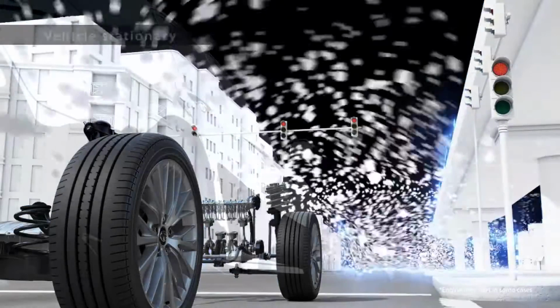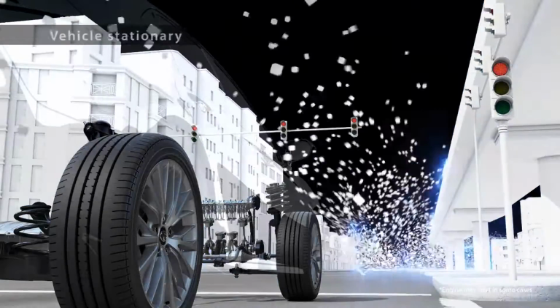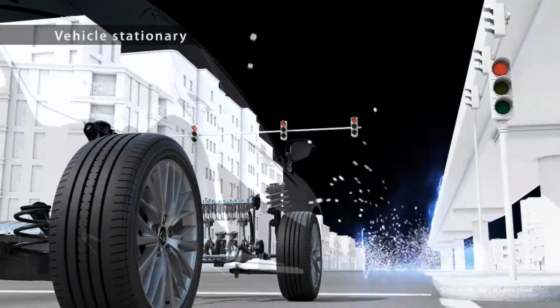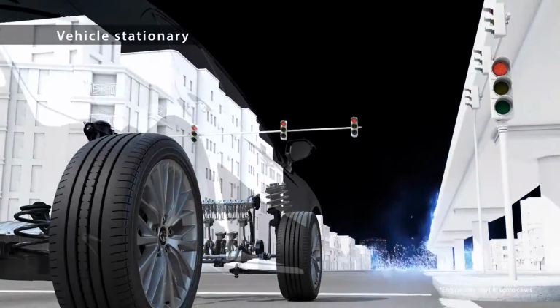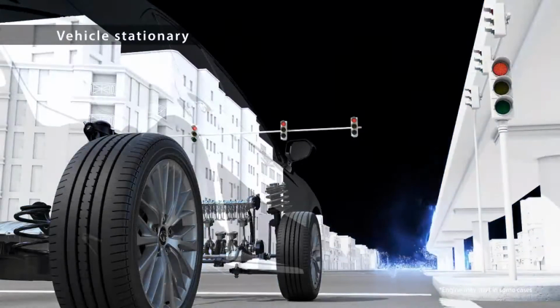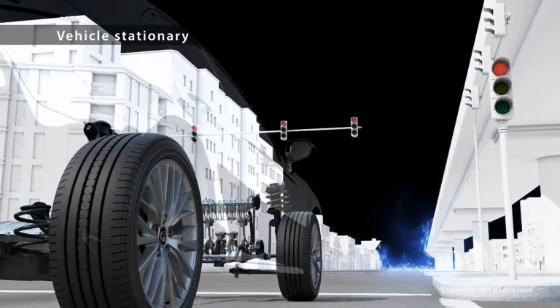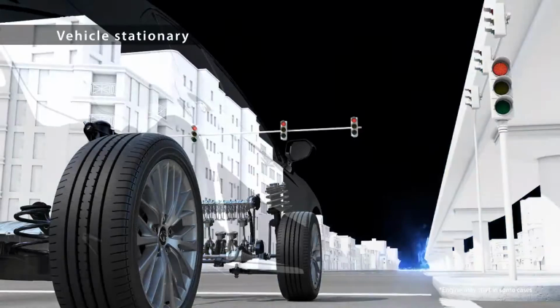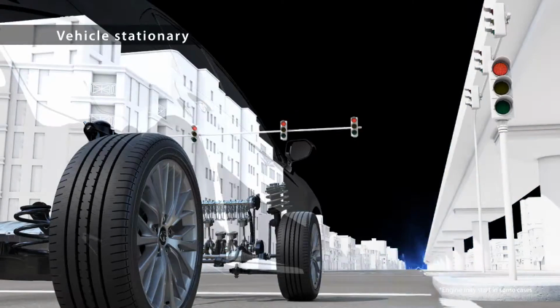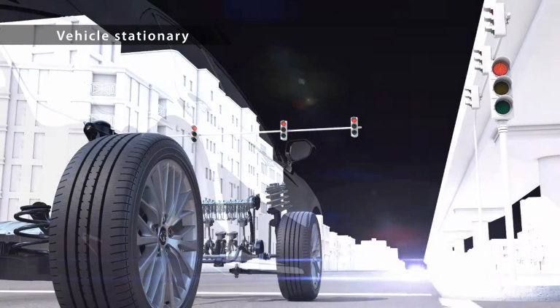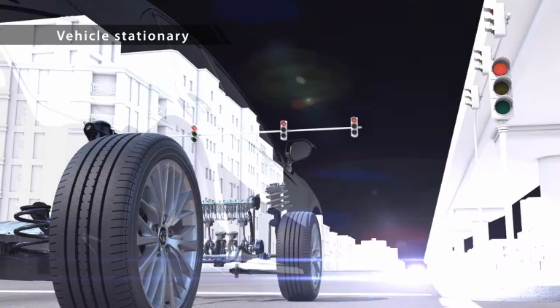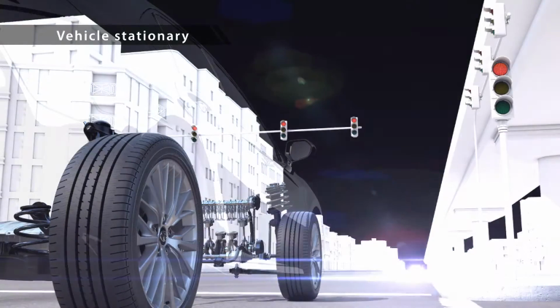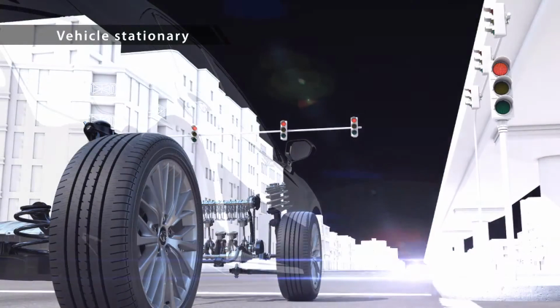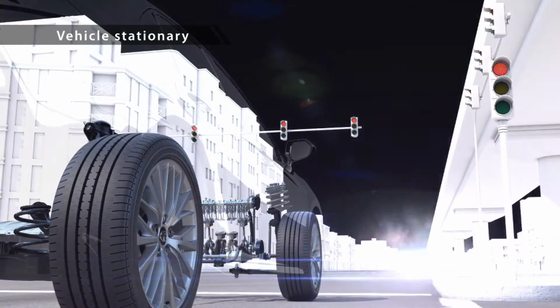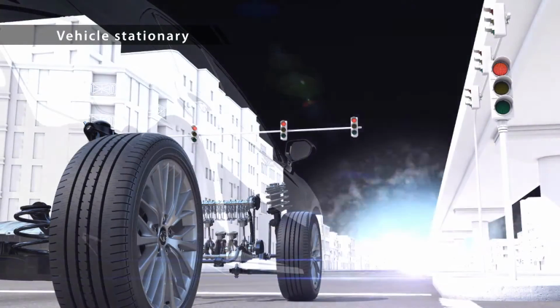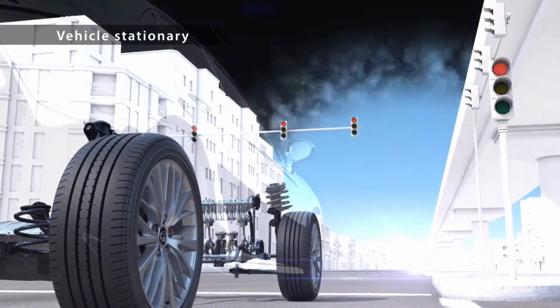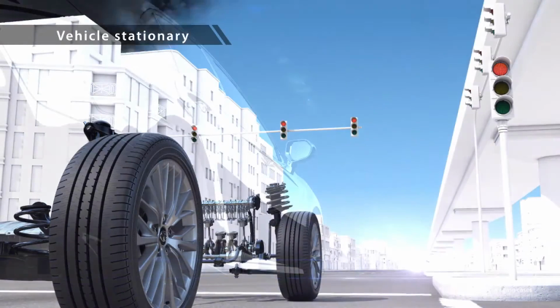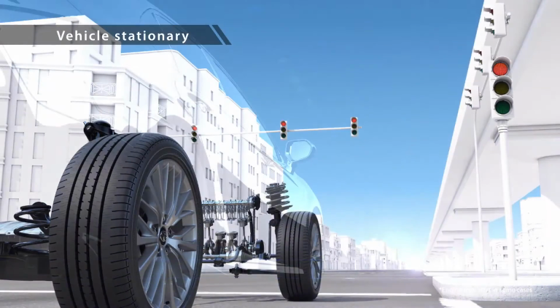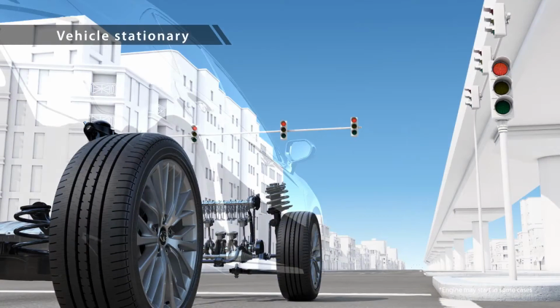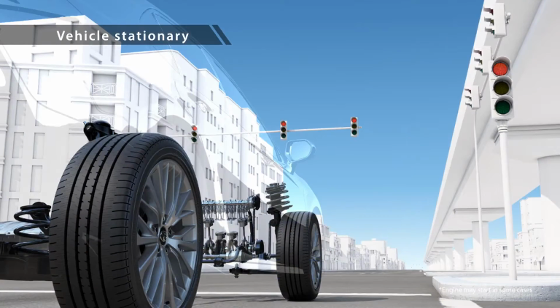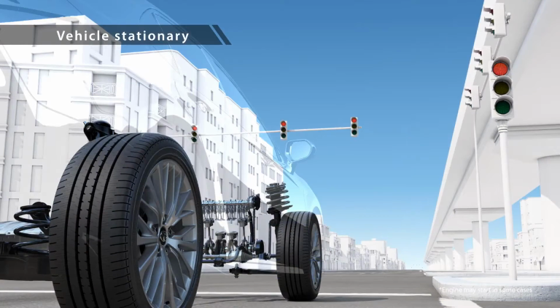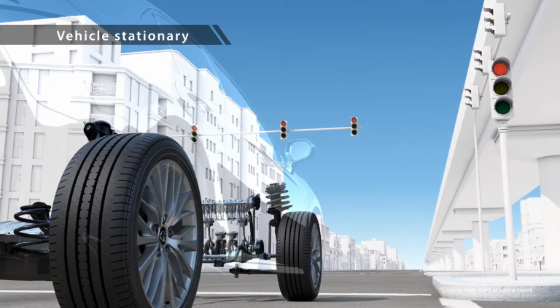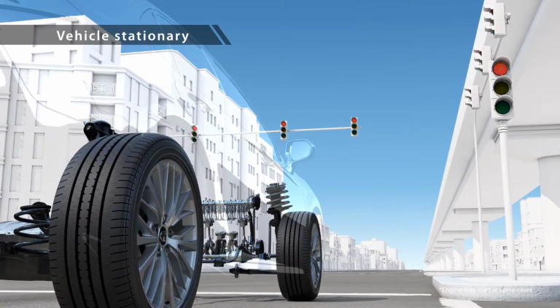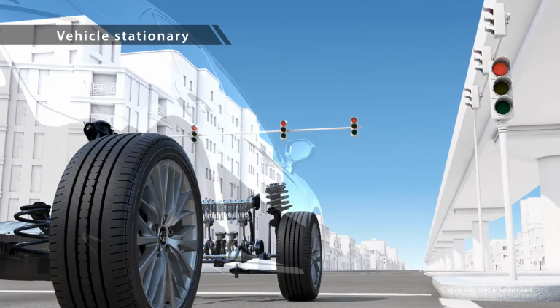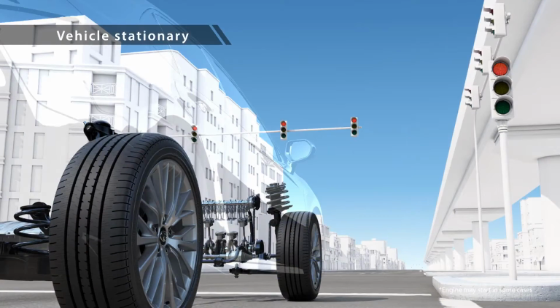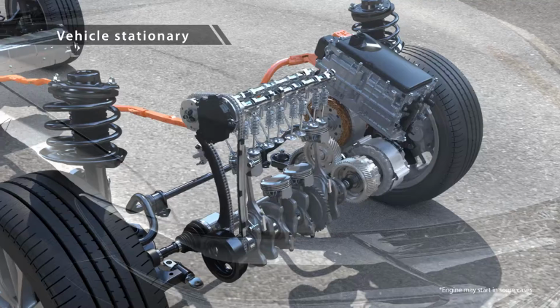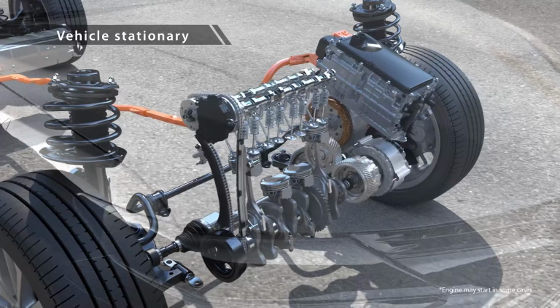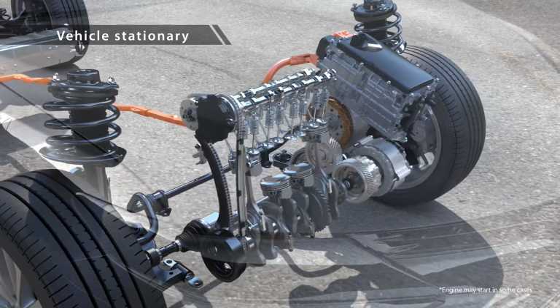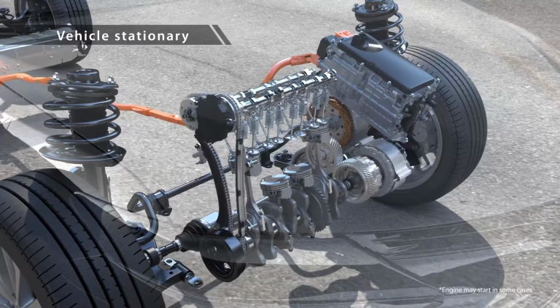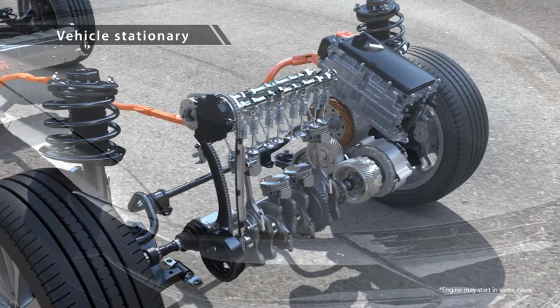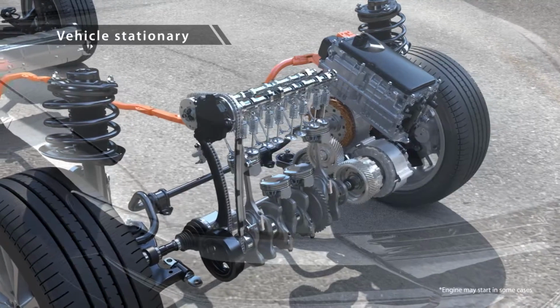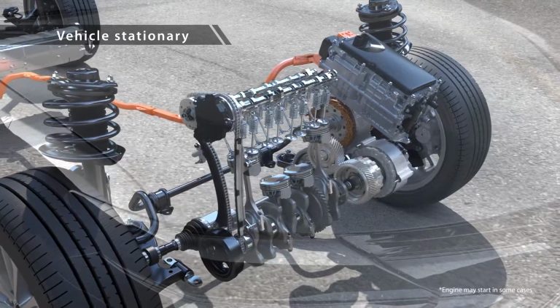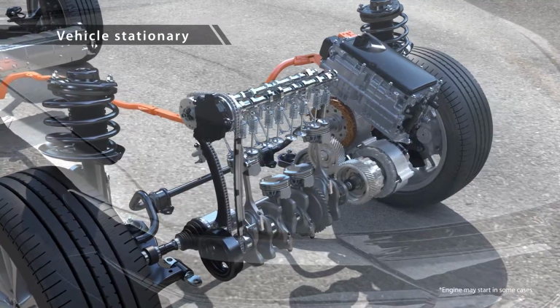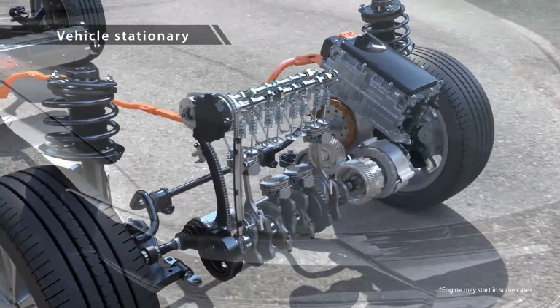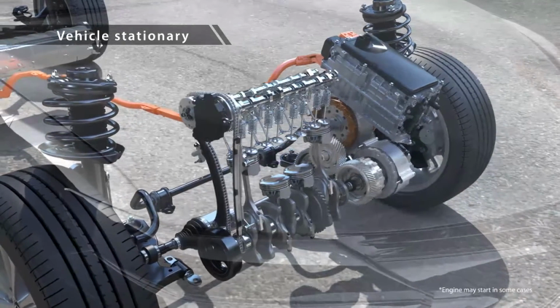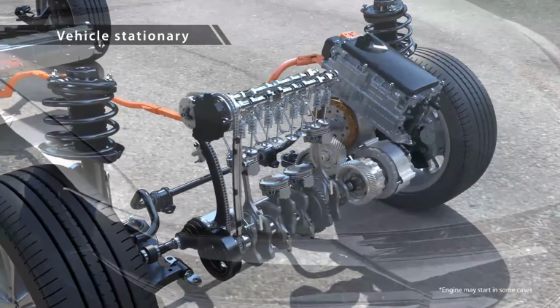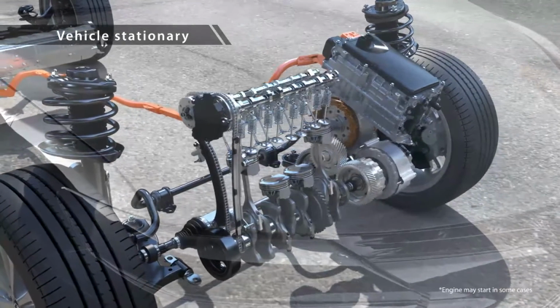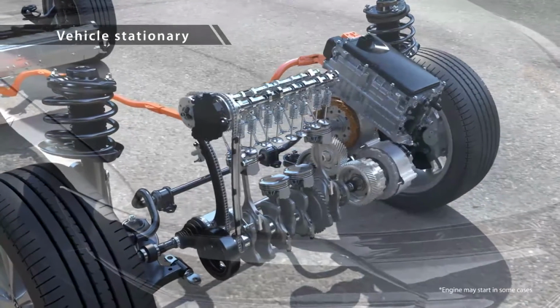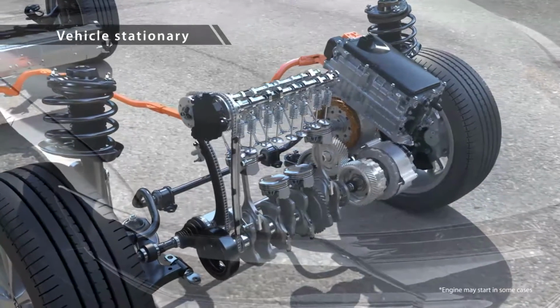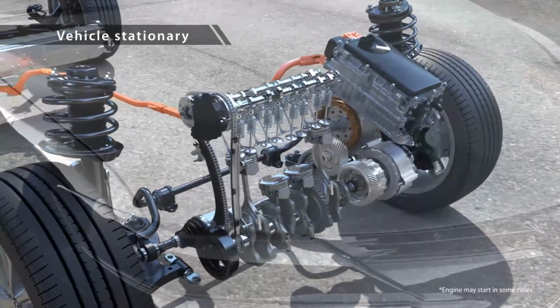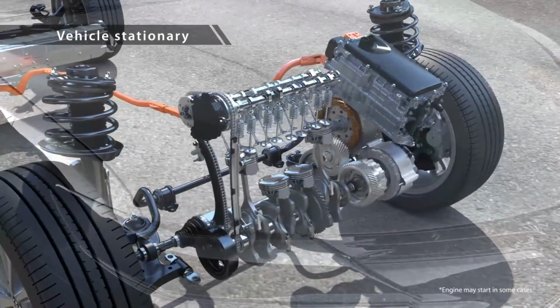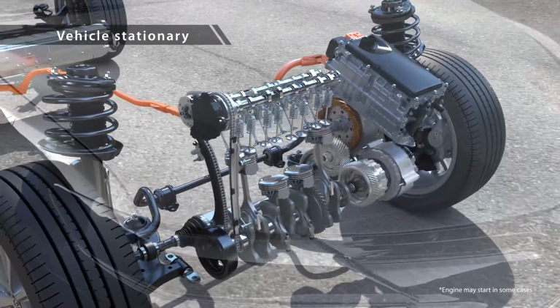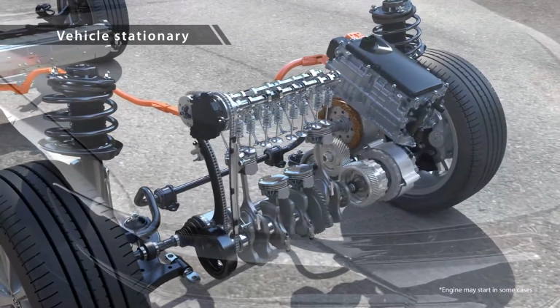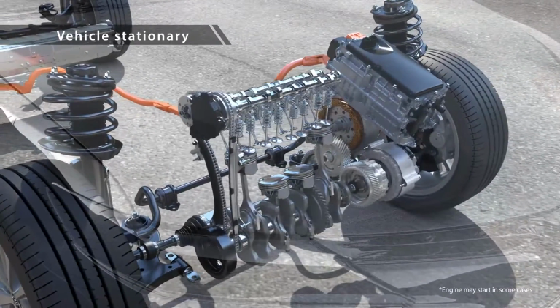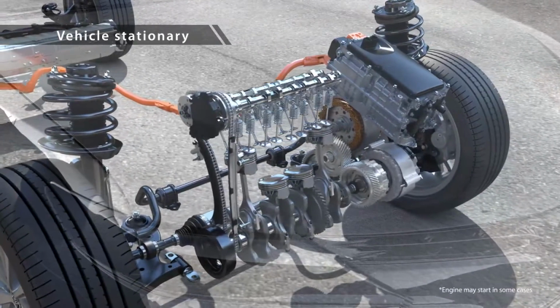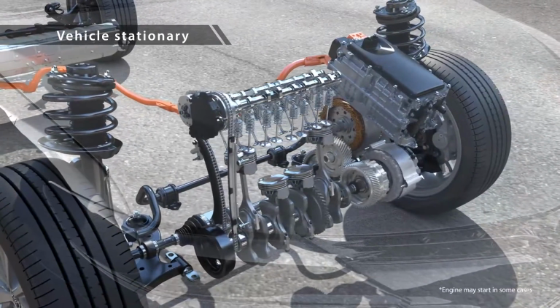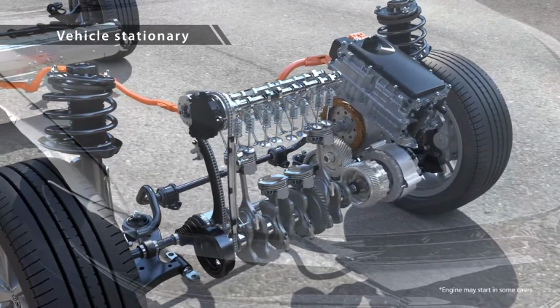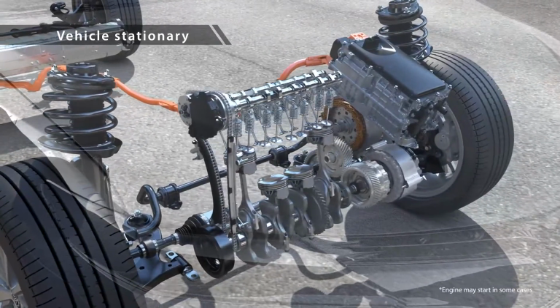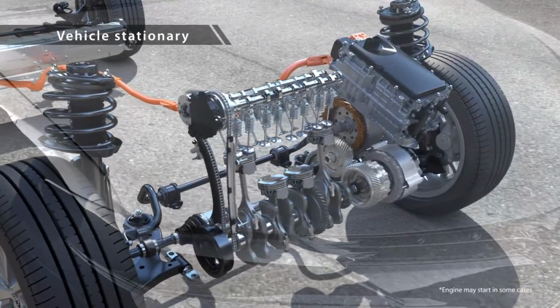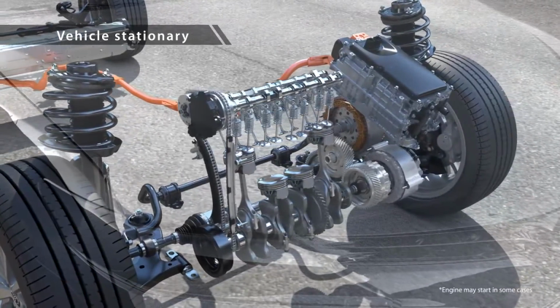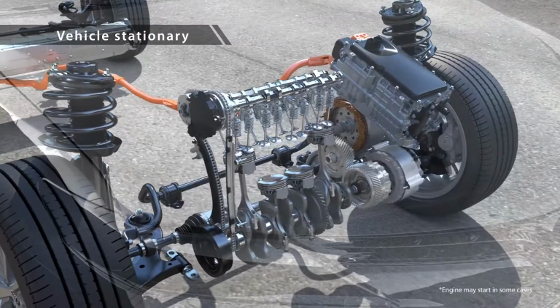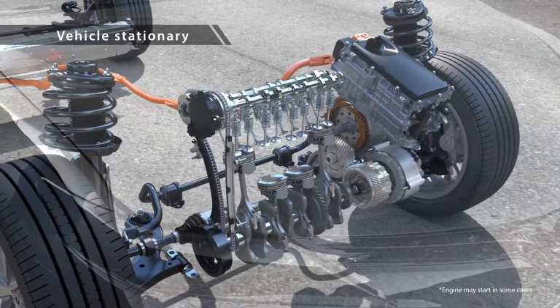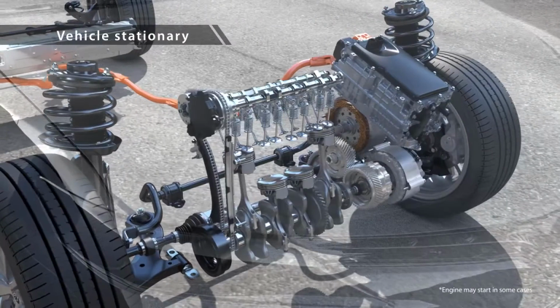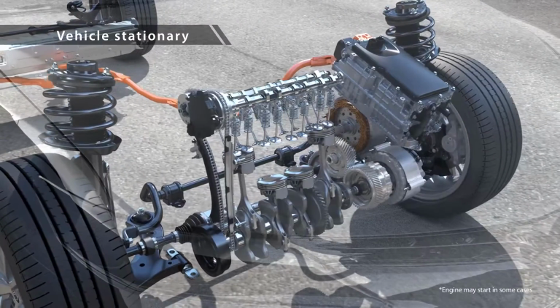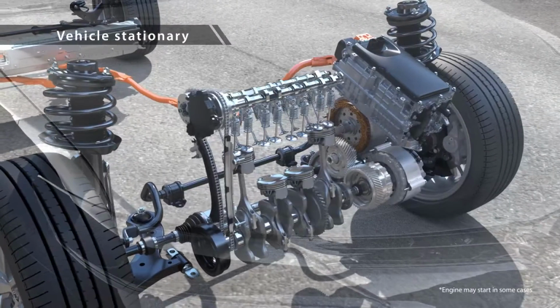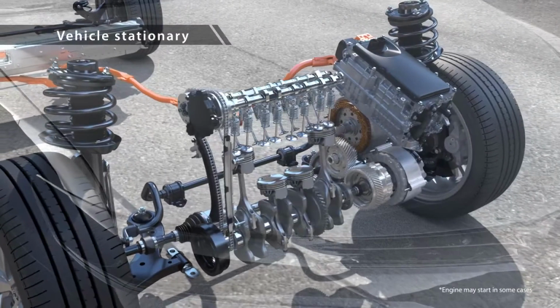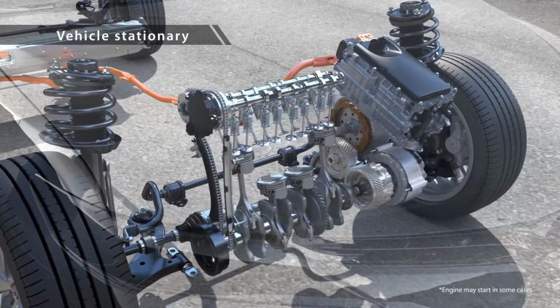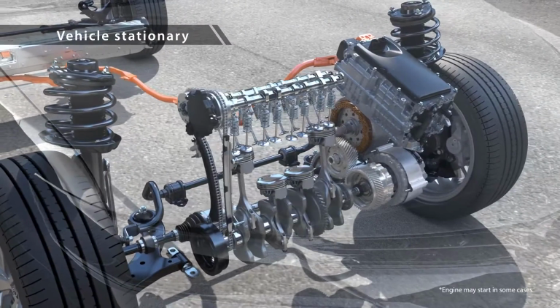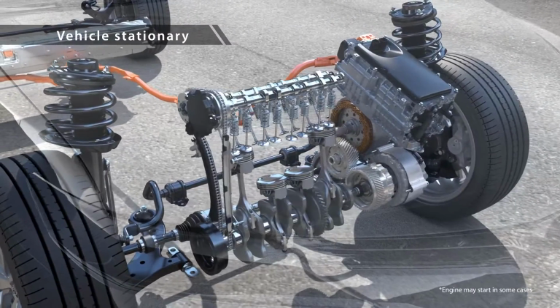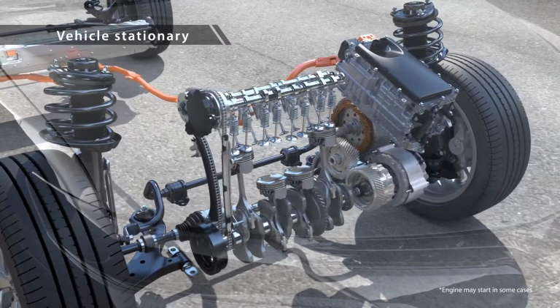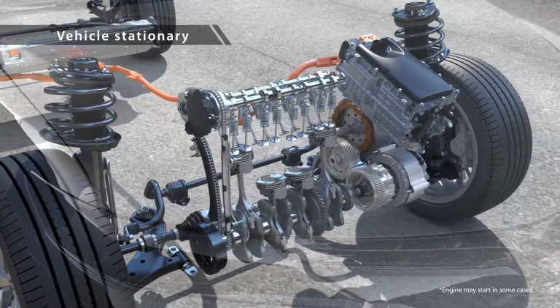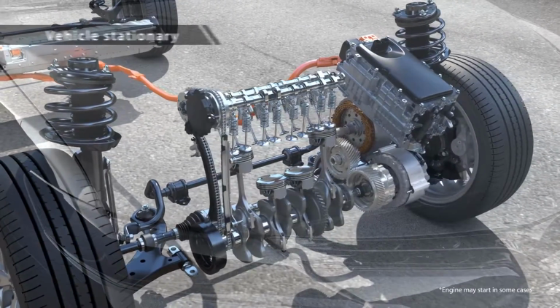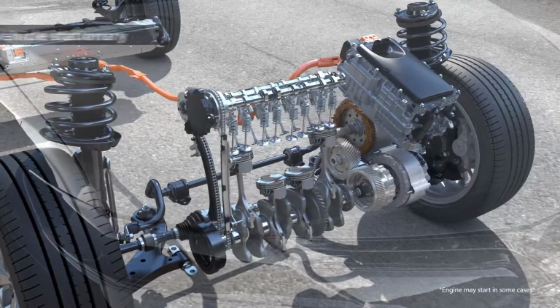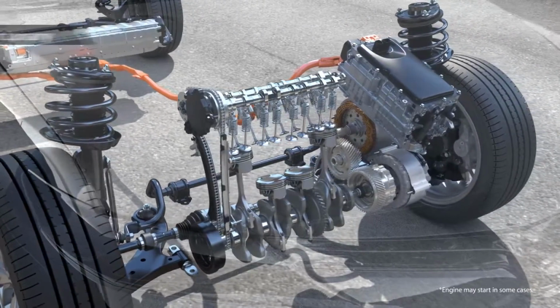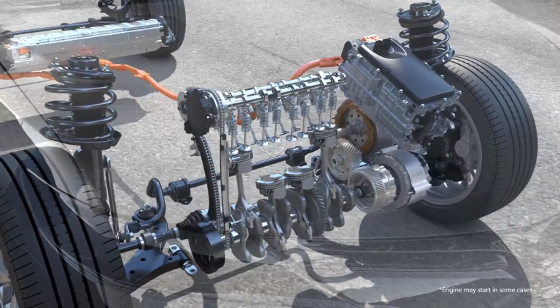When a Toyota hybrid vehicle stops, all units cease operation and there is no wasteful consumption of energy.